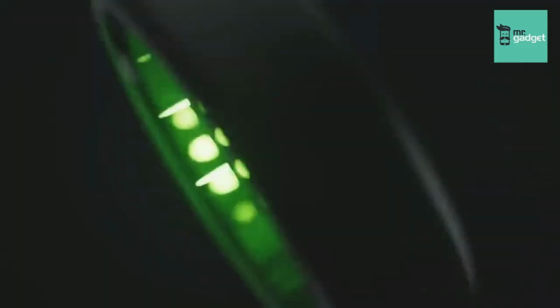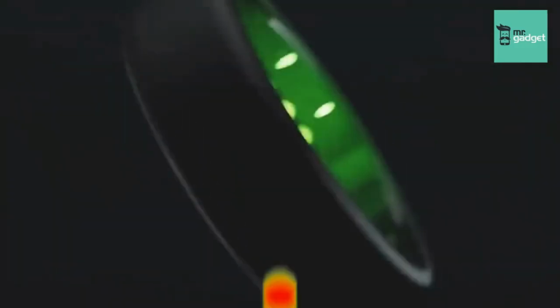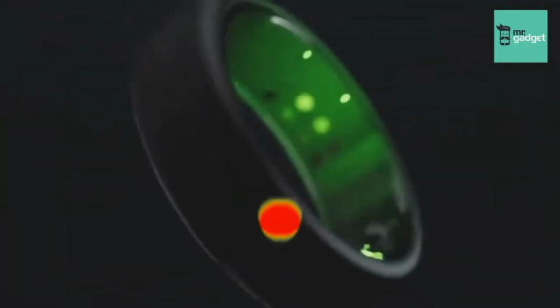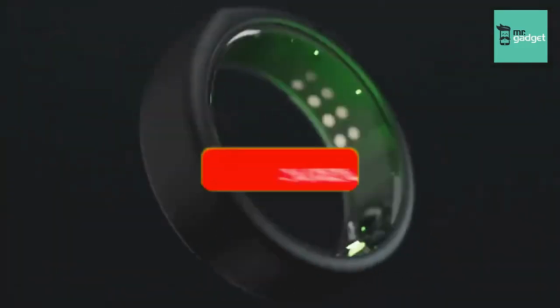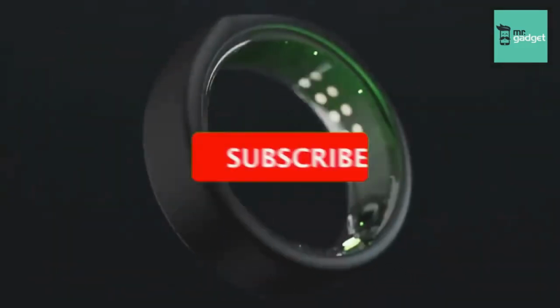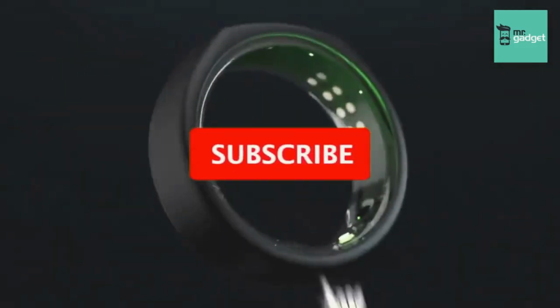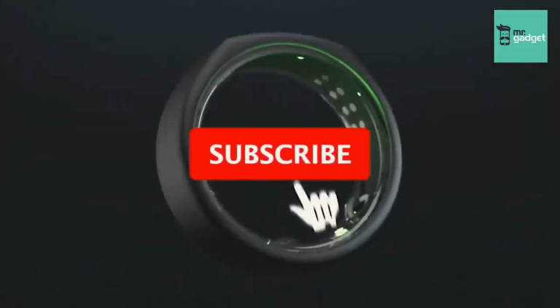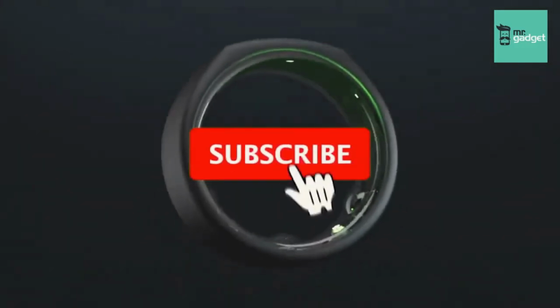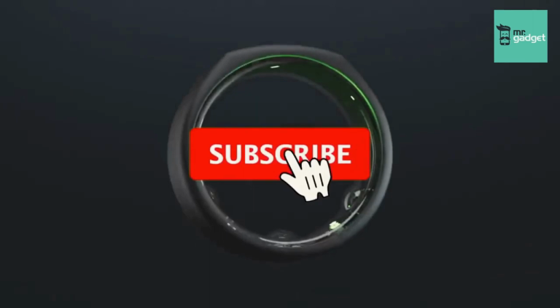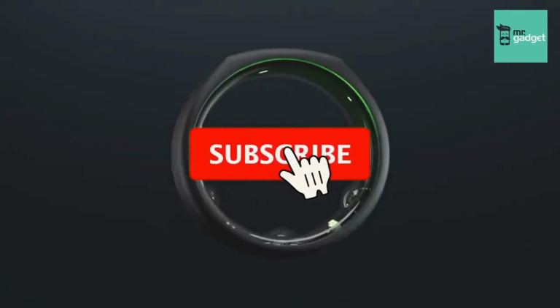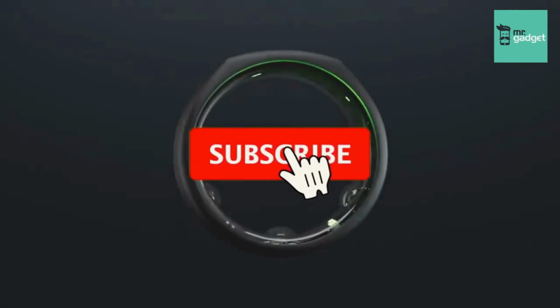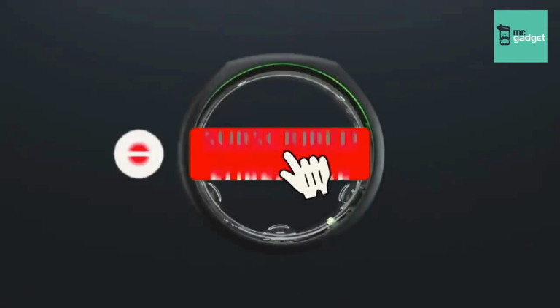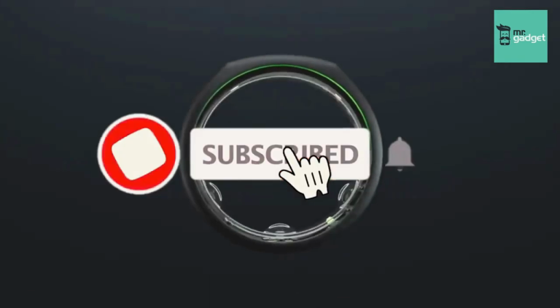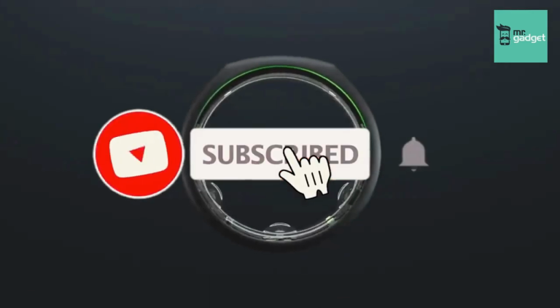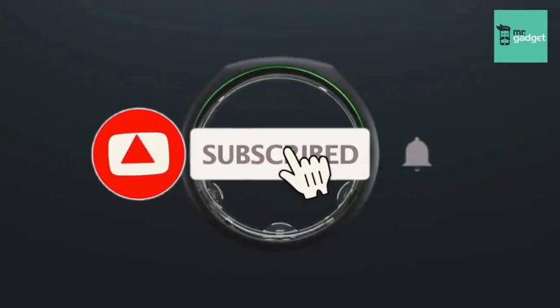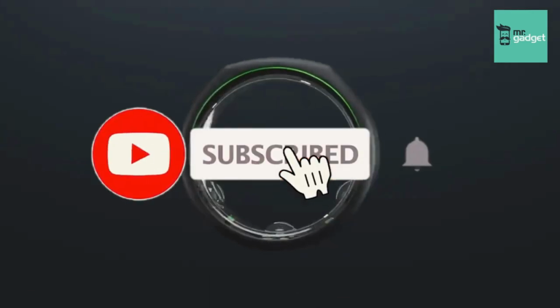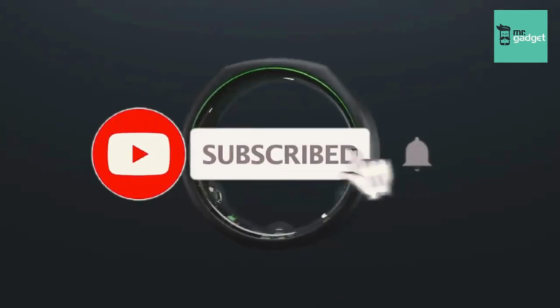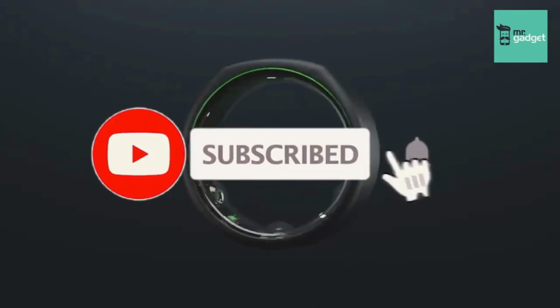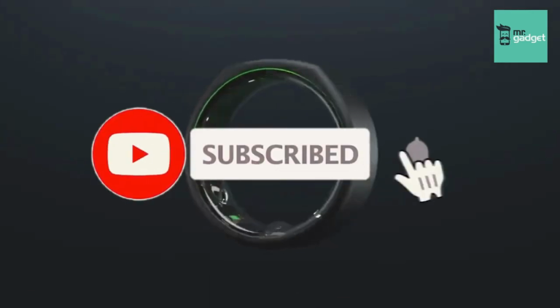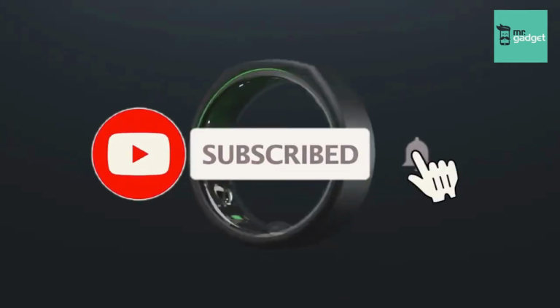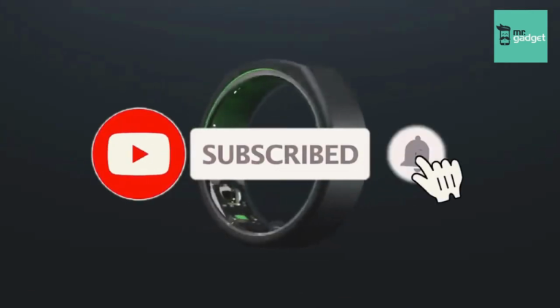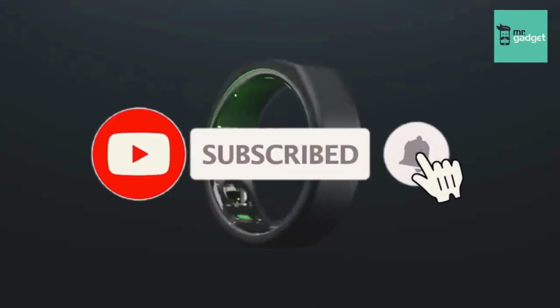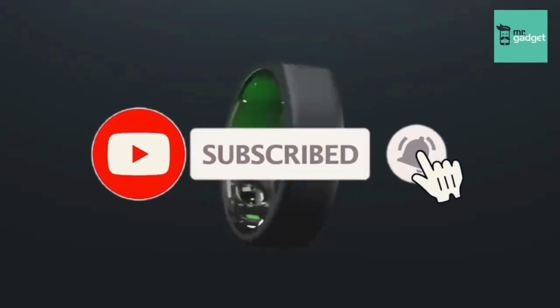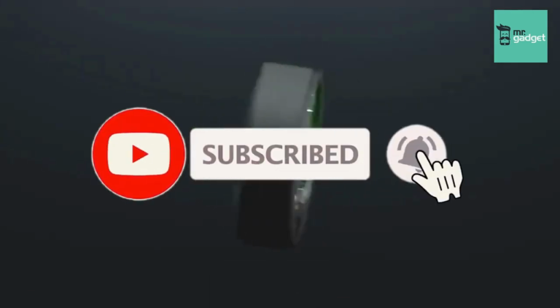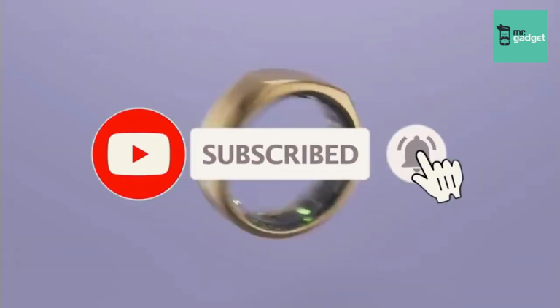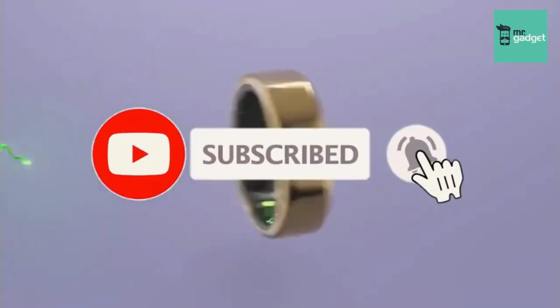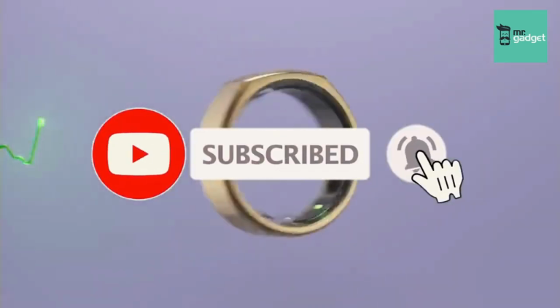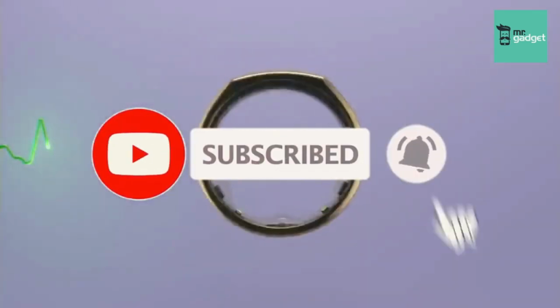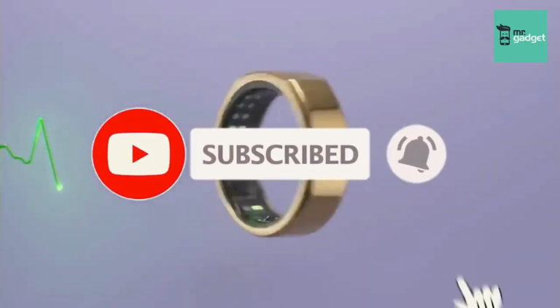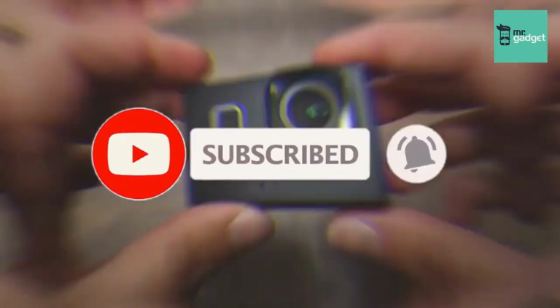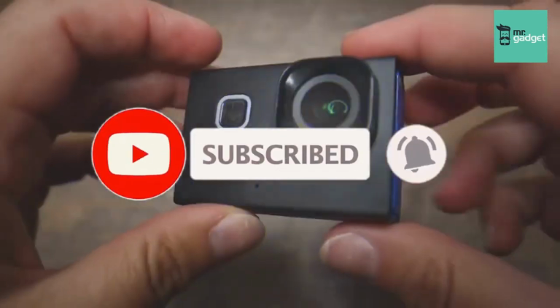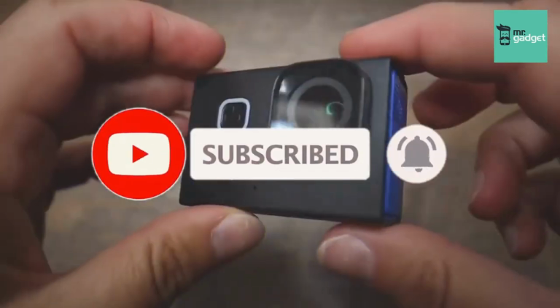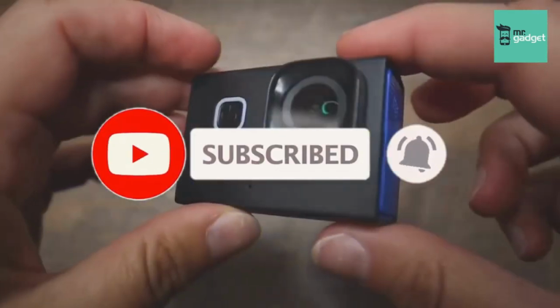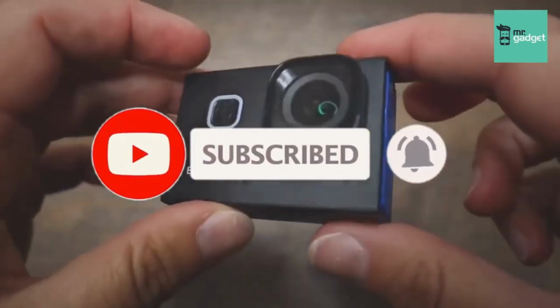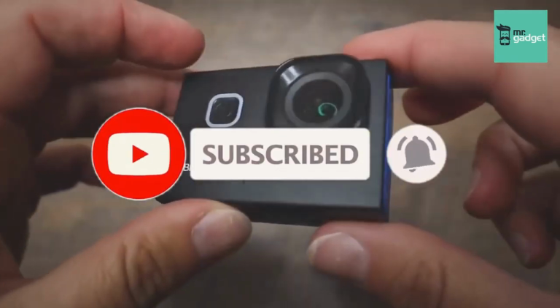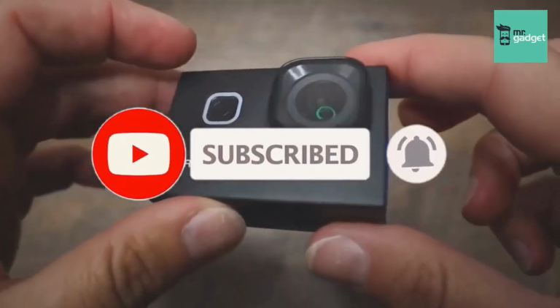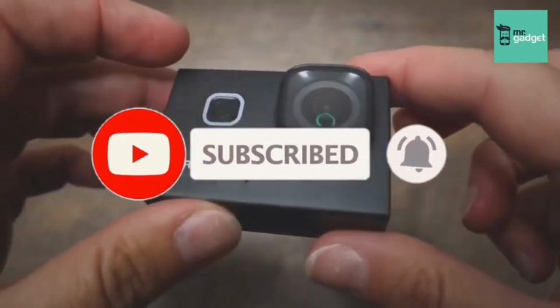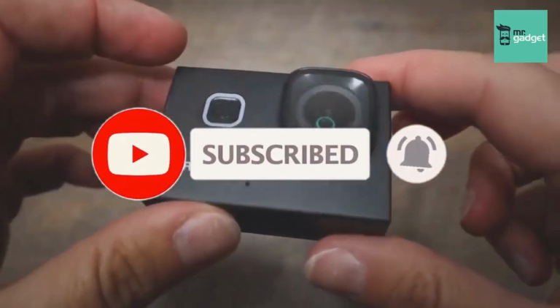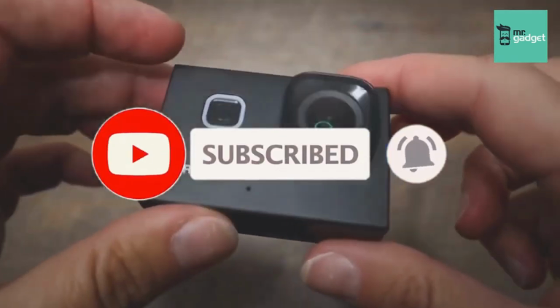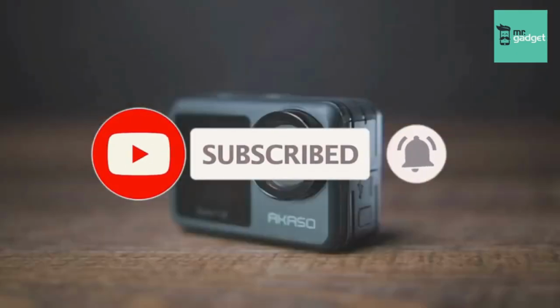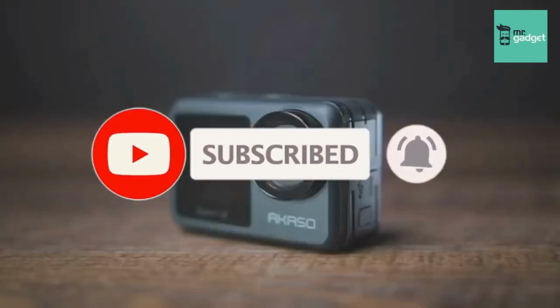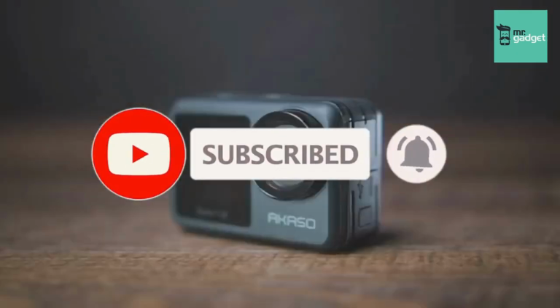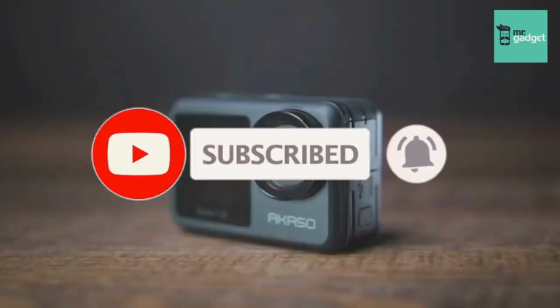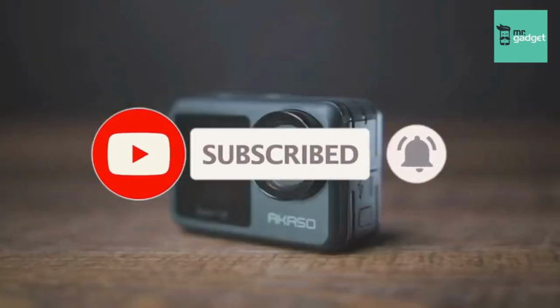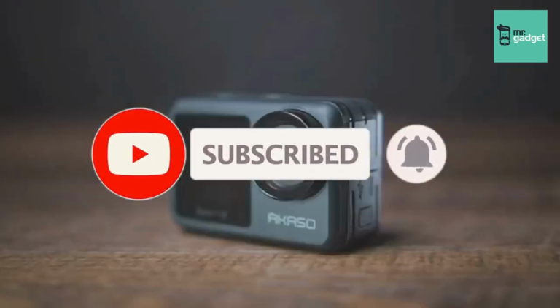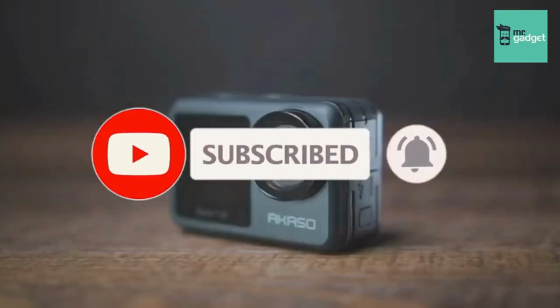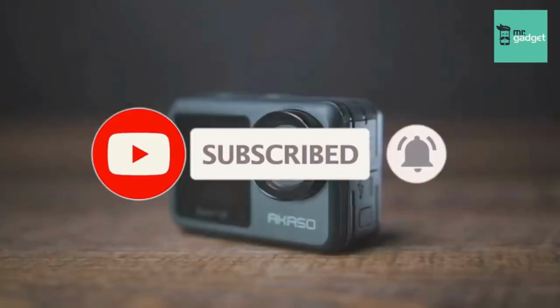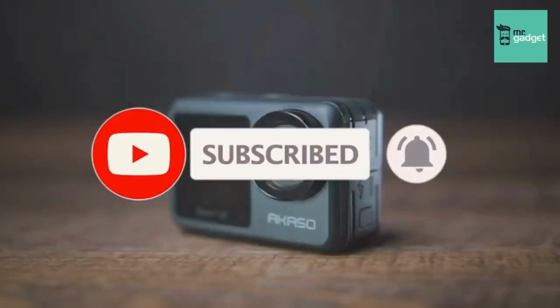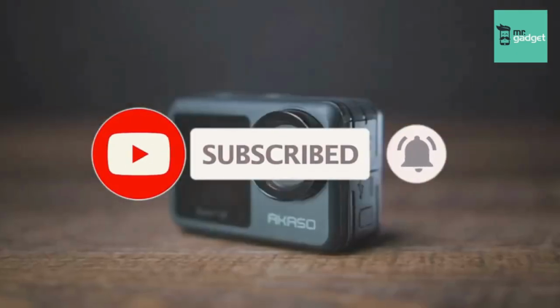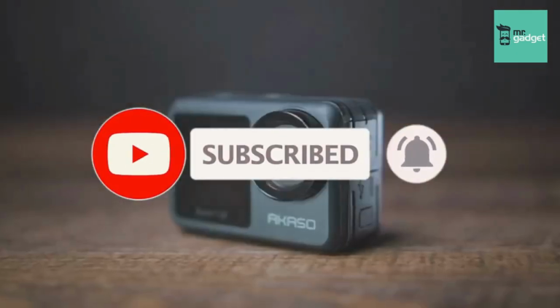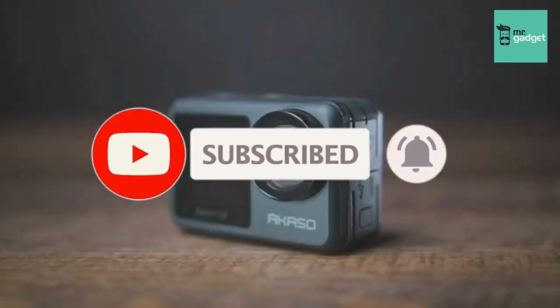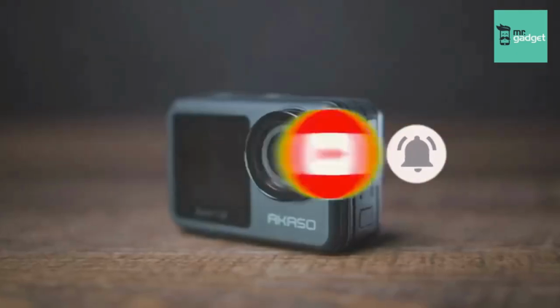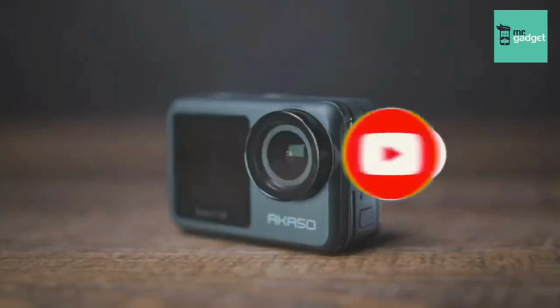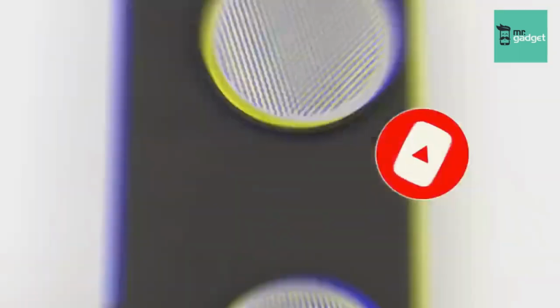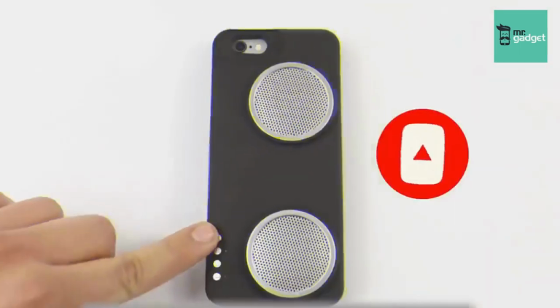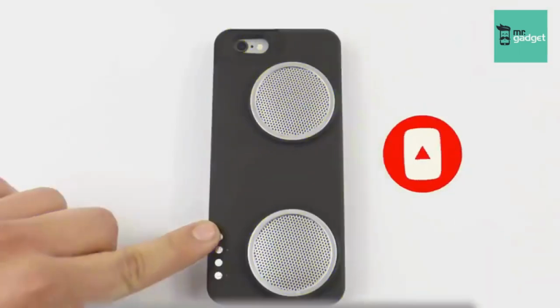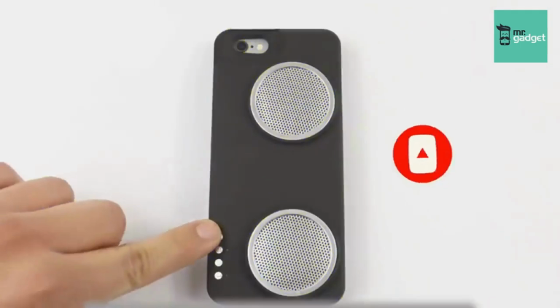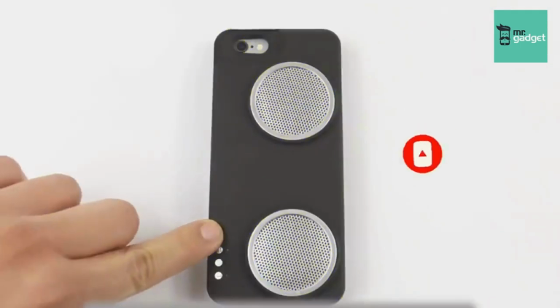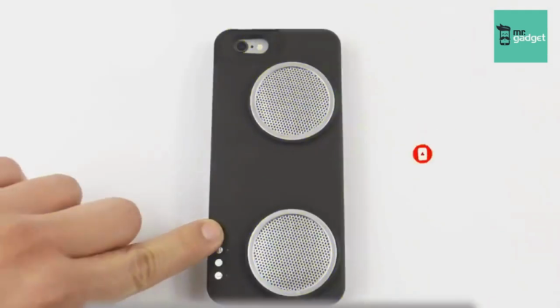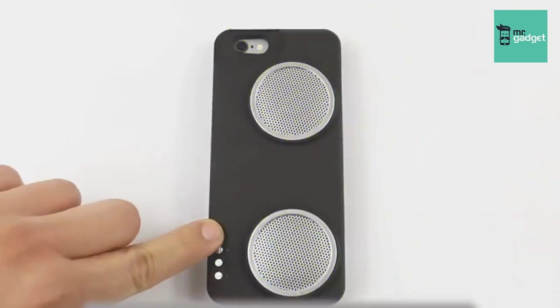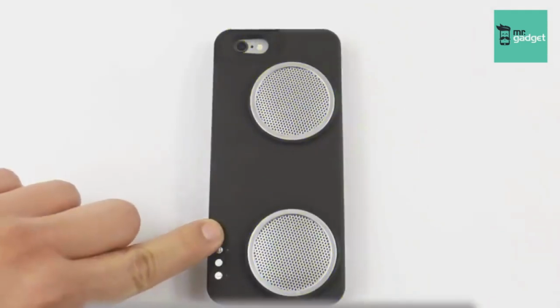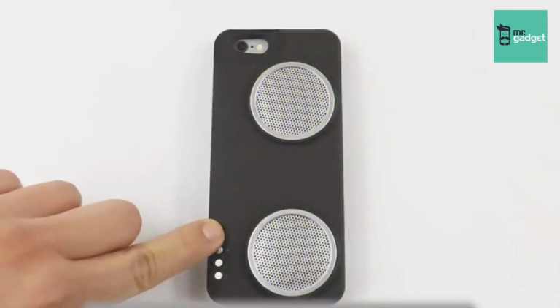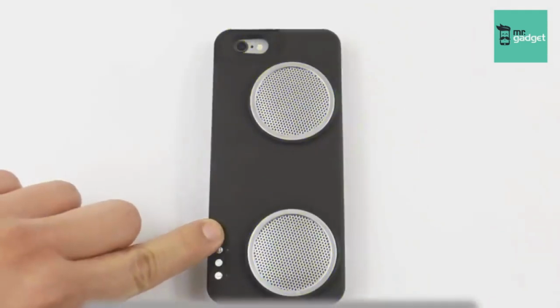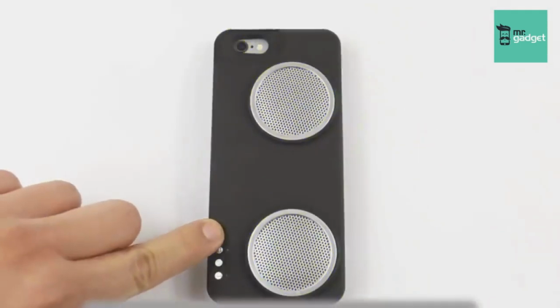We will see you soon in our next video. Check to the right for more of these videos, and check to the left to subscribe to this channel. Thank you for watching.